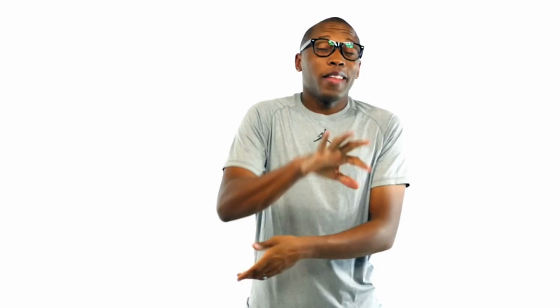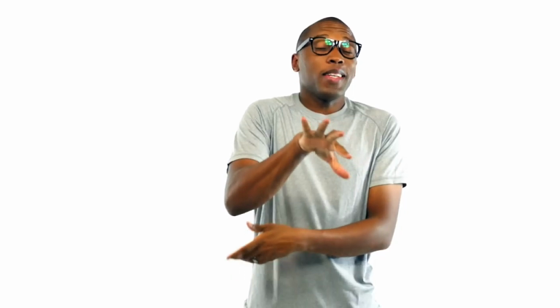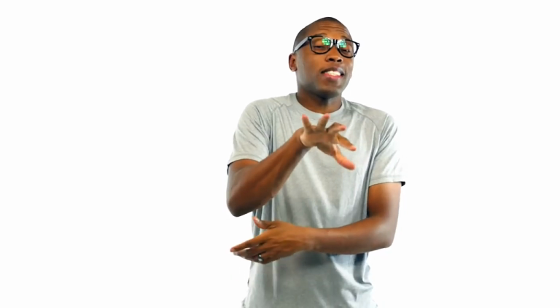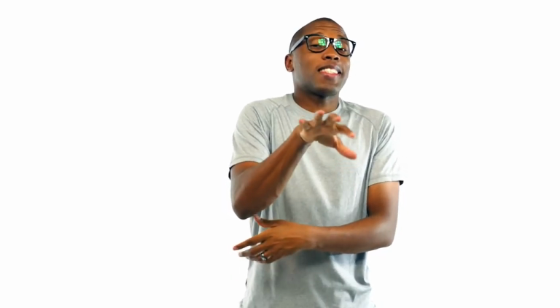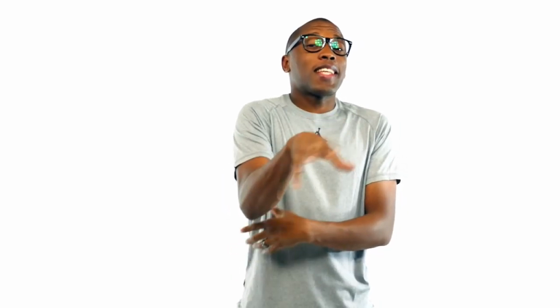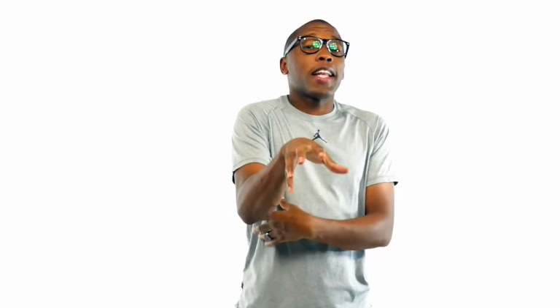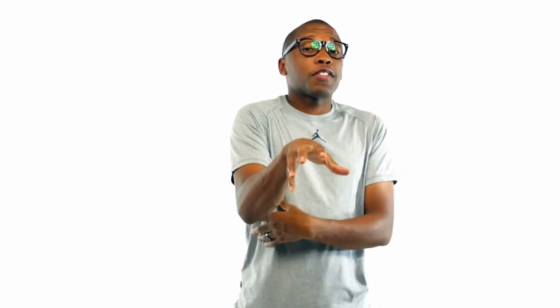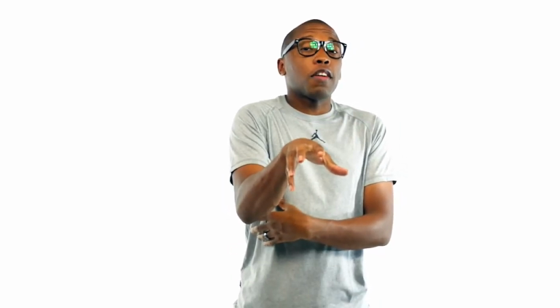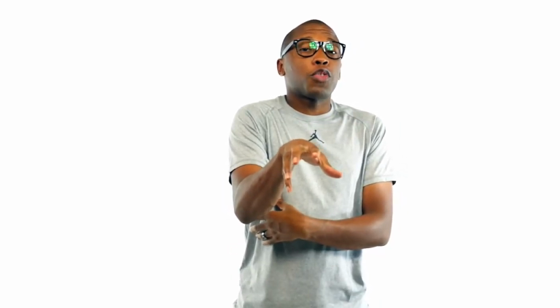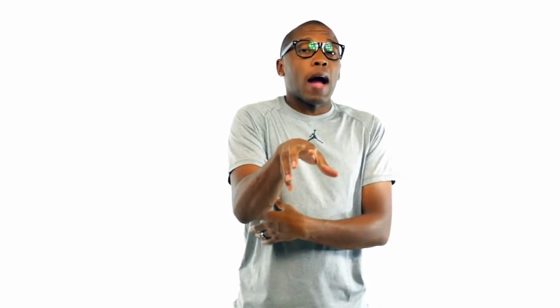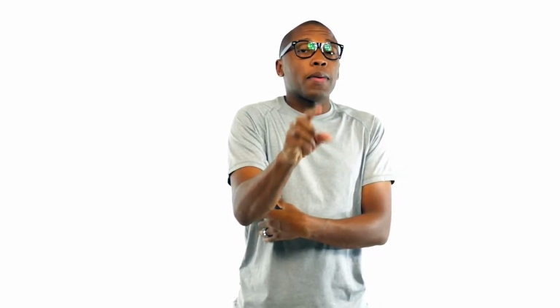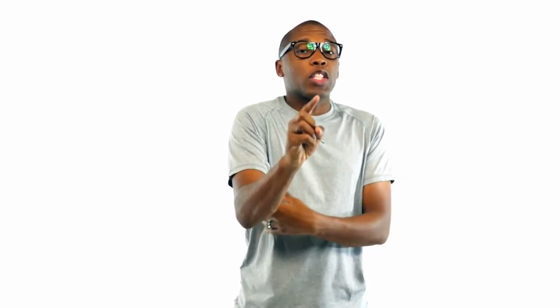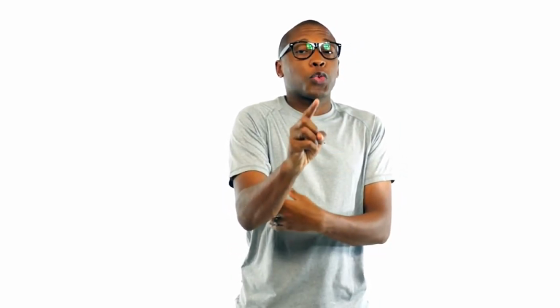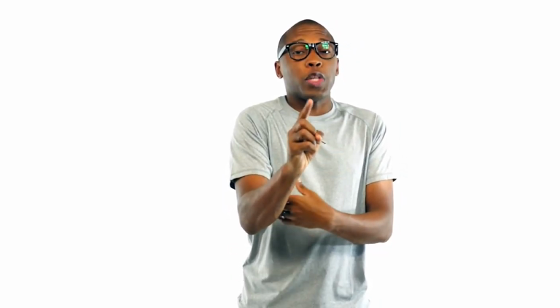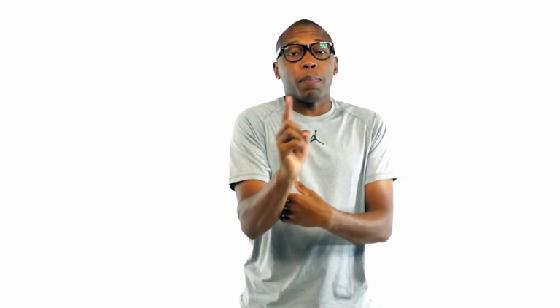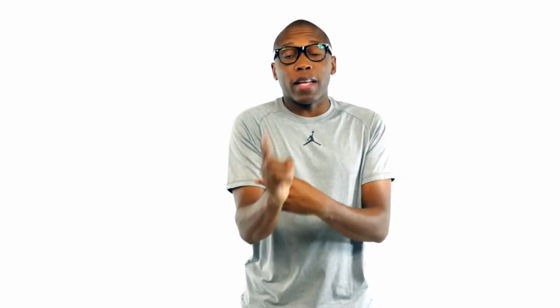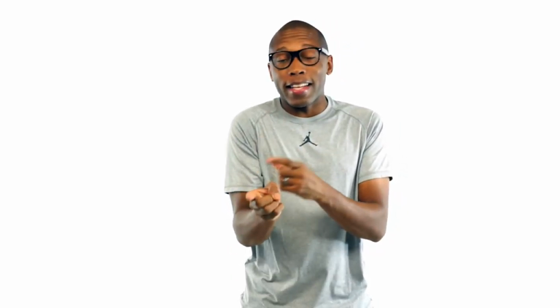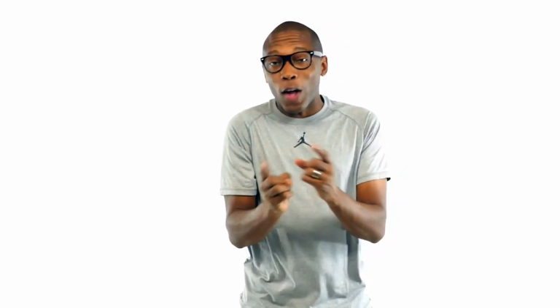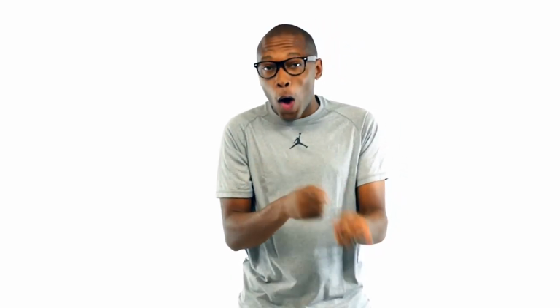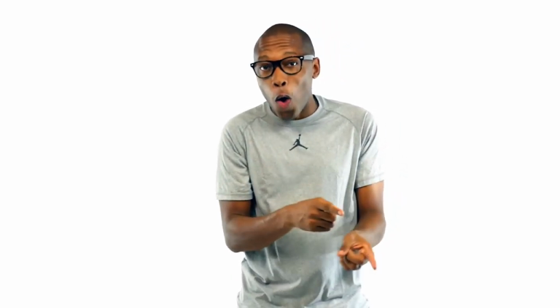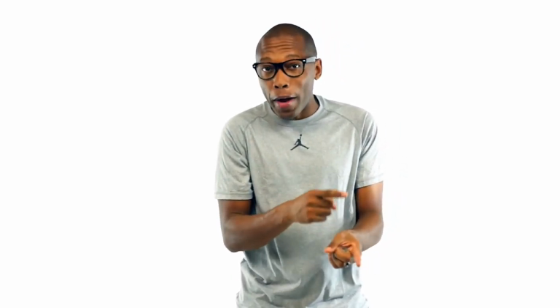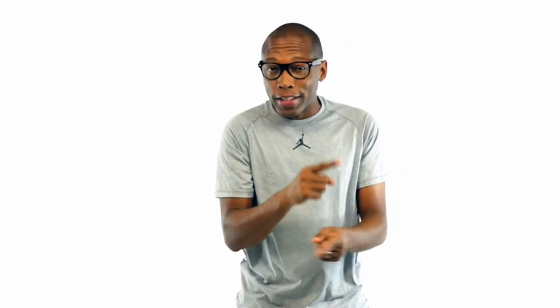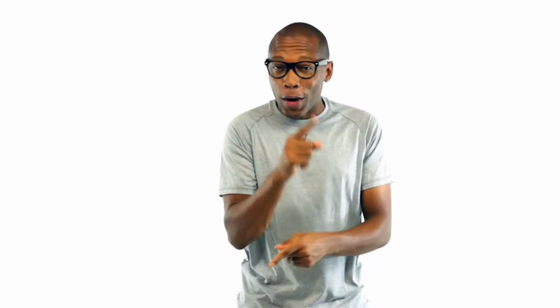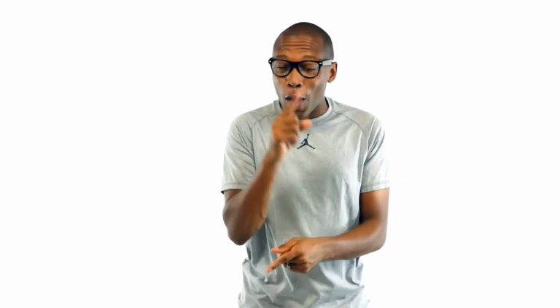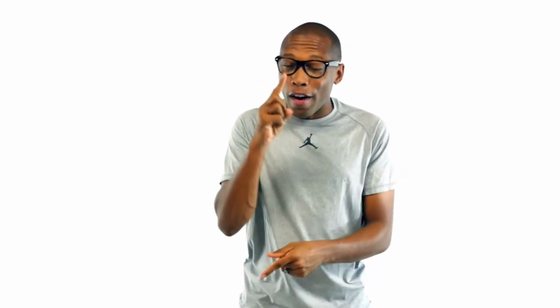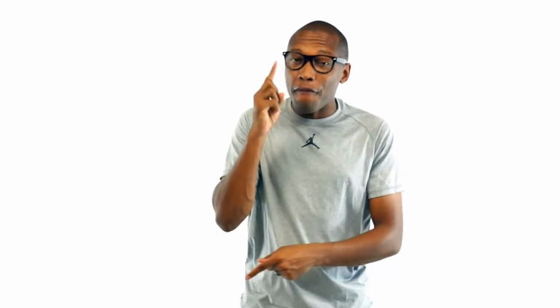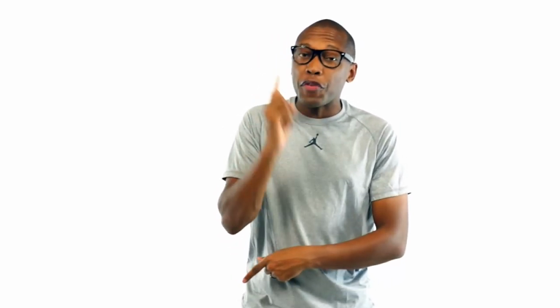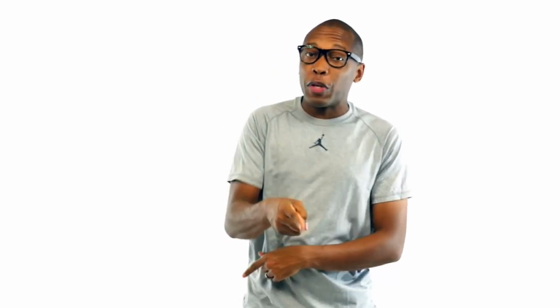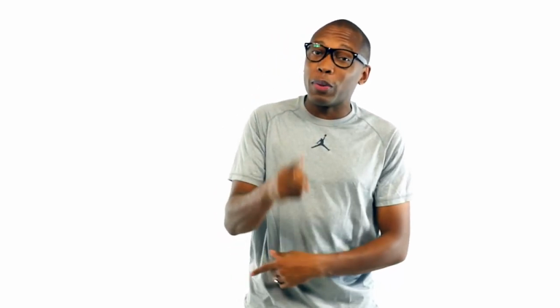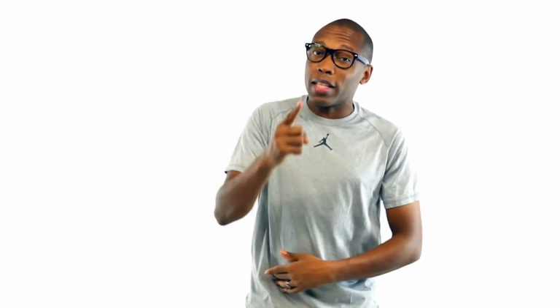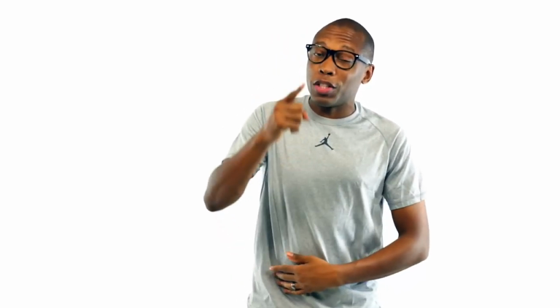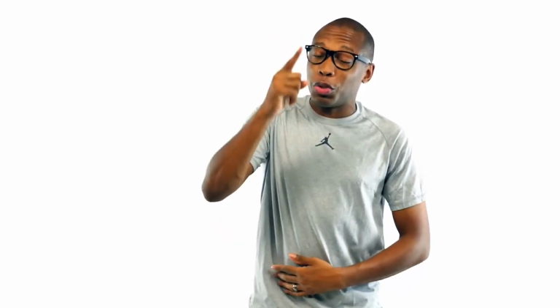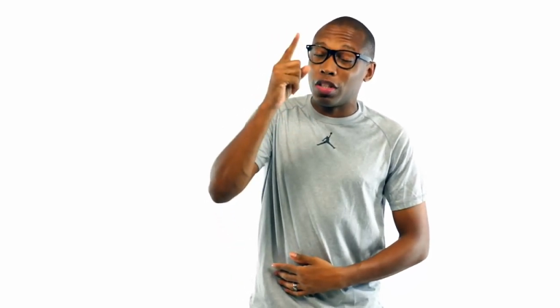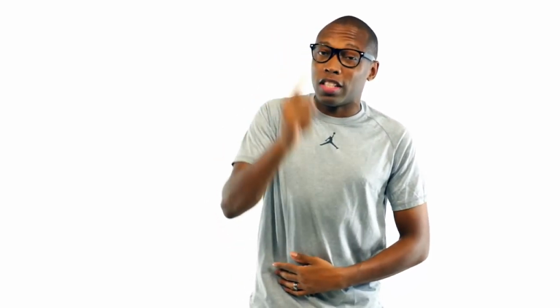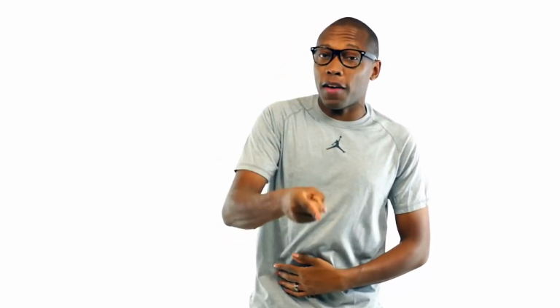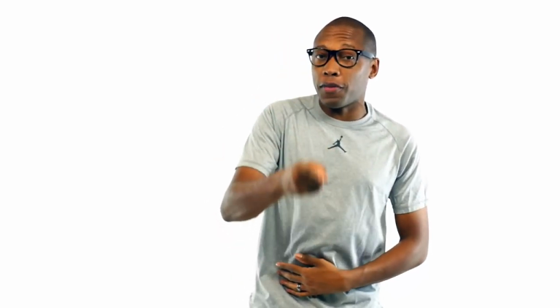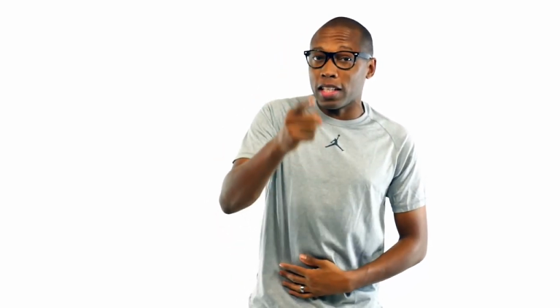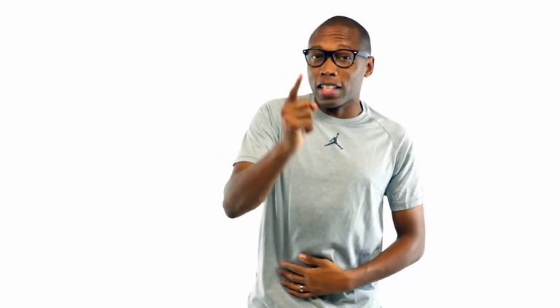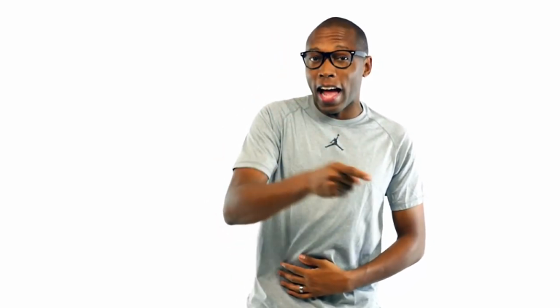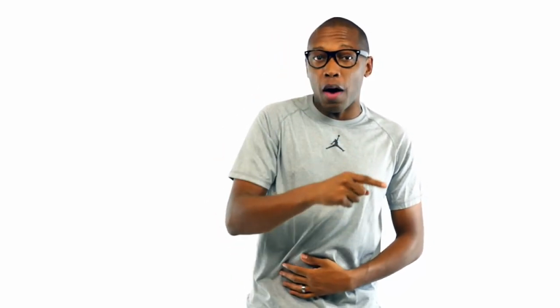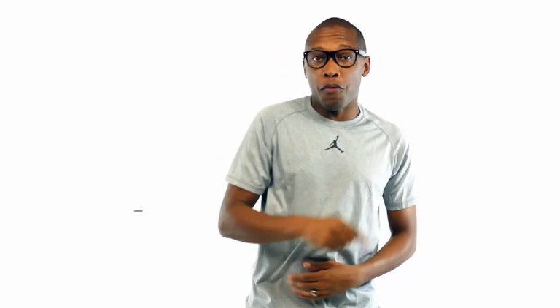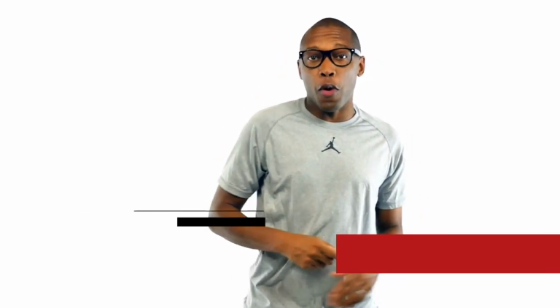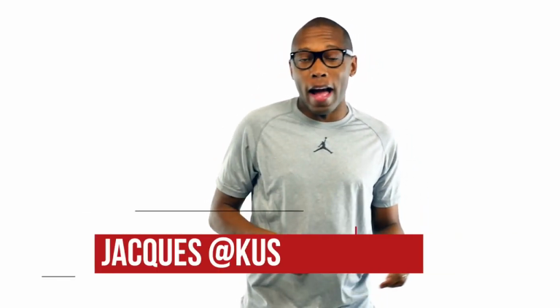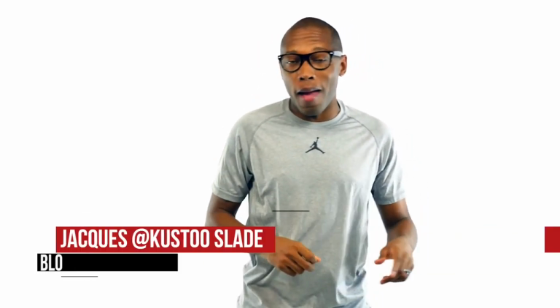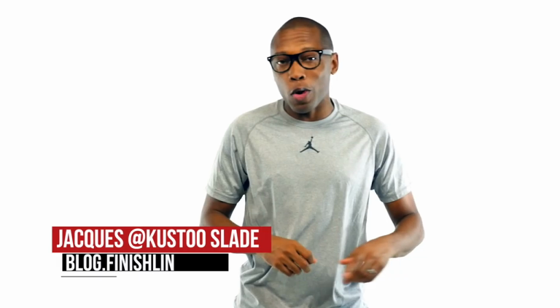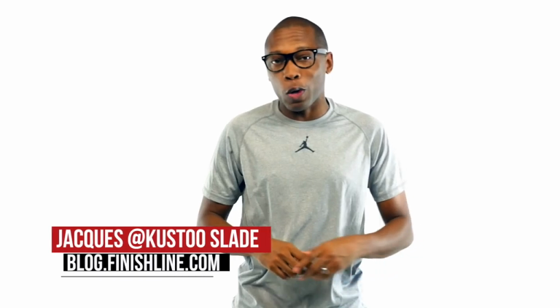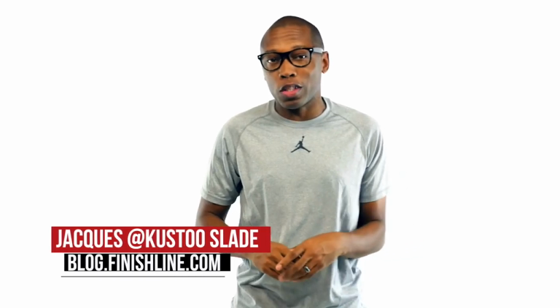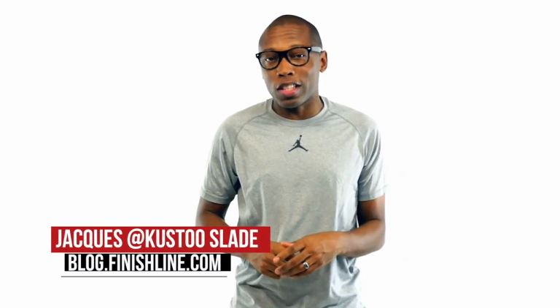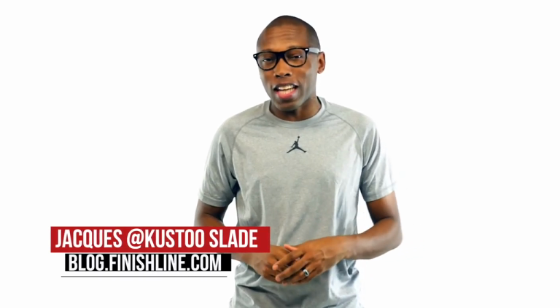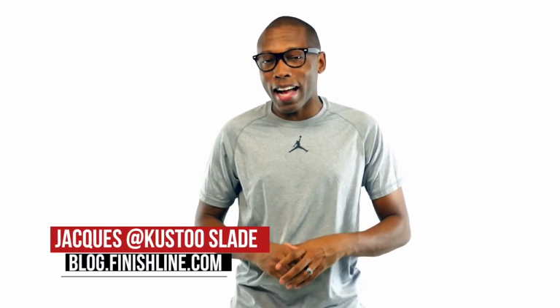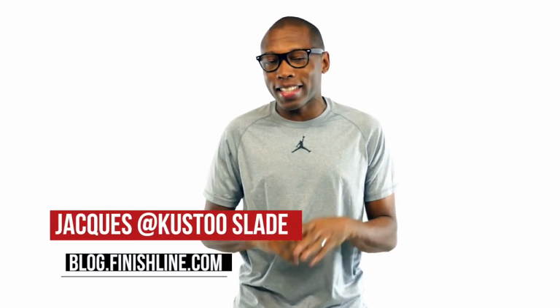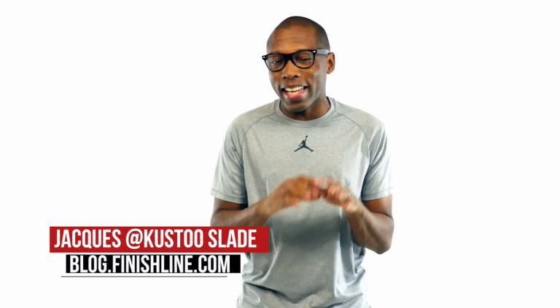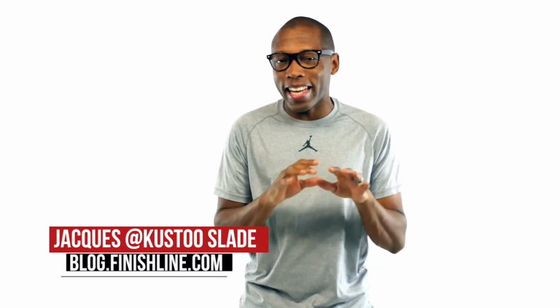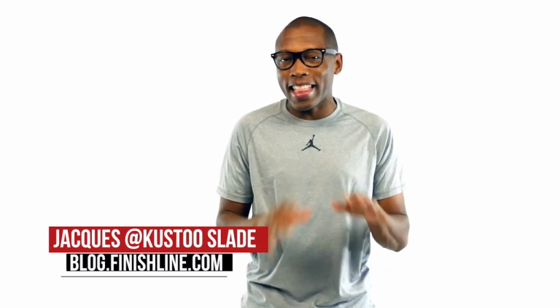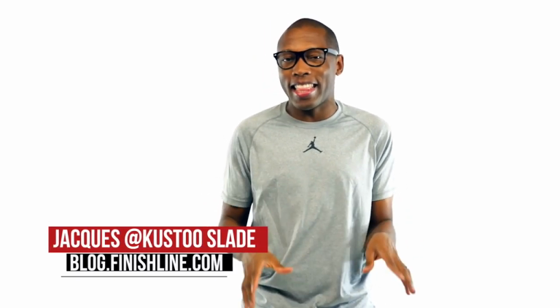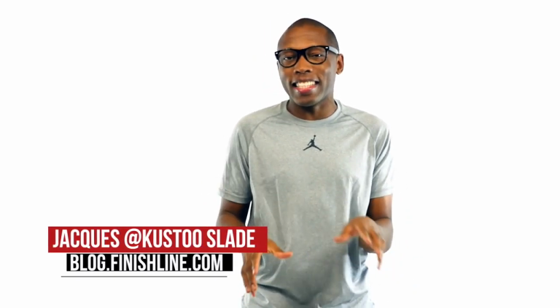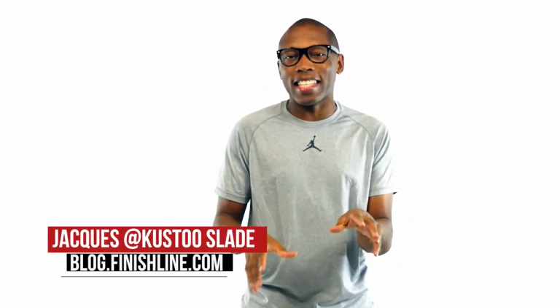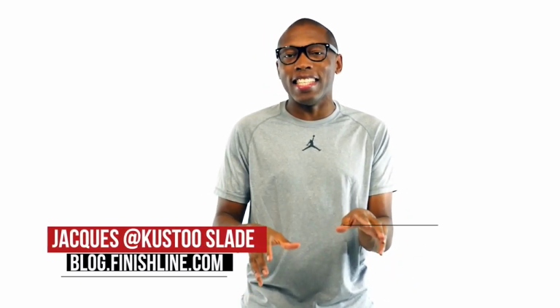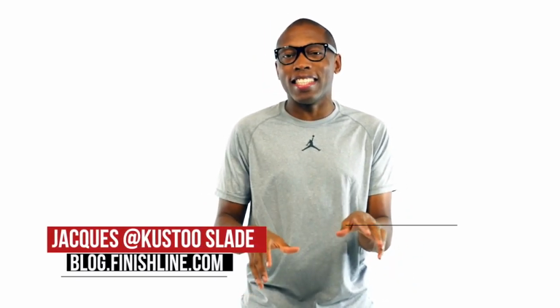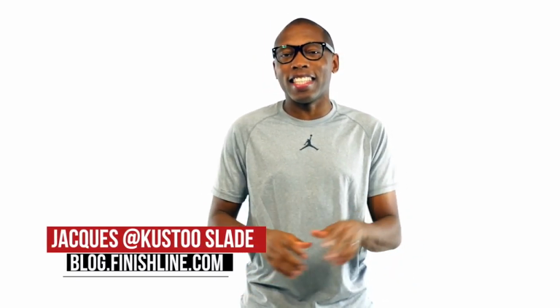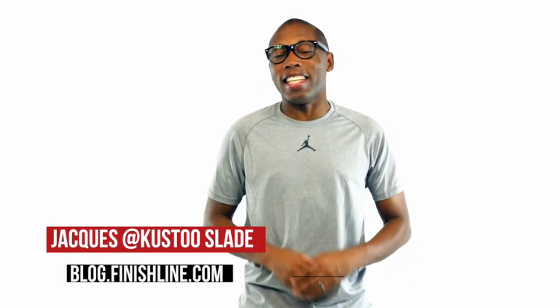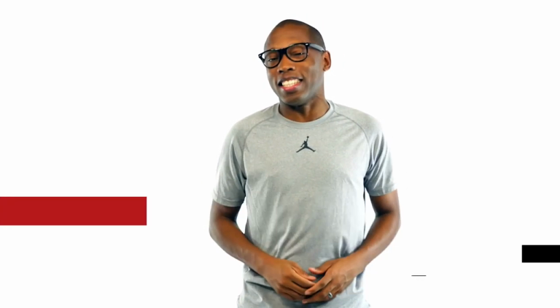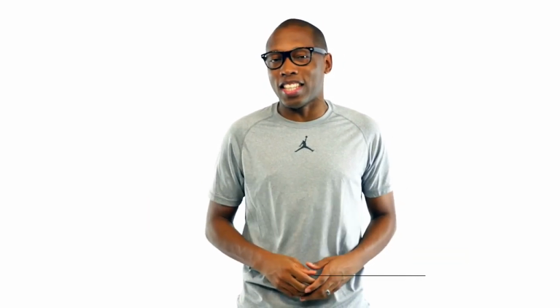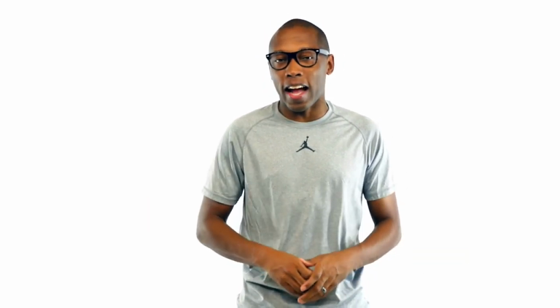There isn't a ton of stuff dropping this week, but as always, there are a few things you should definitely look out for. I am your host, Jacques Slade, and this is the Heat Check.